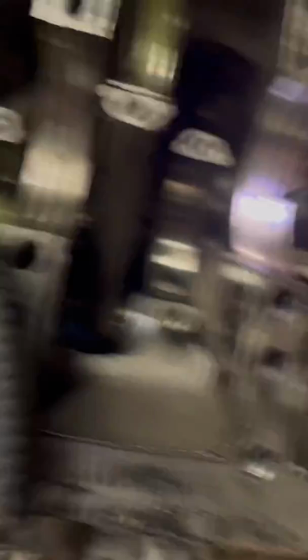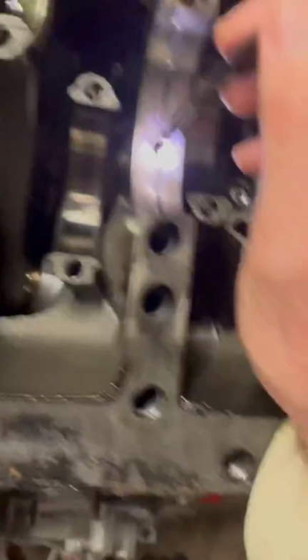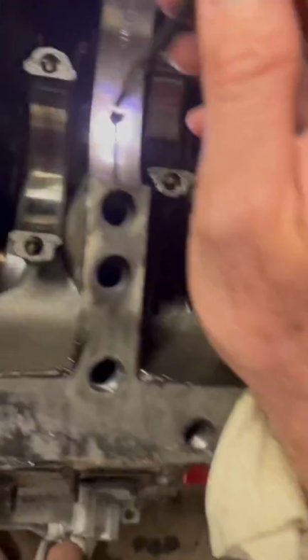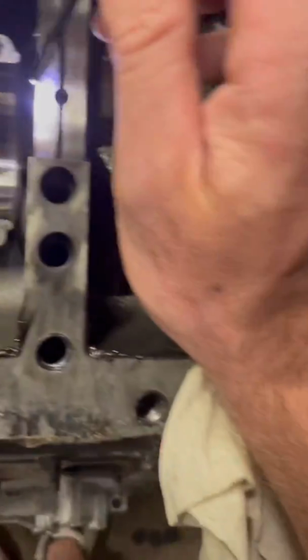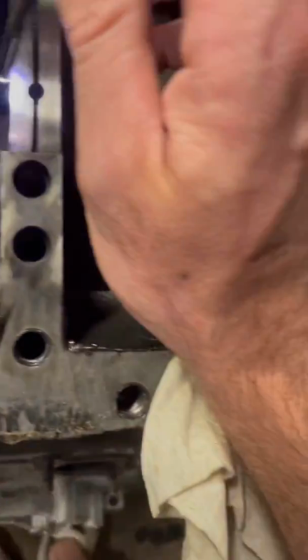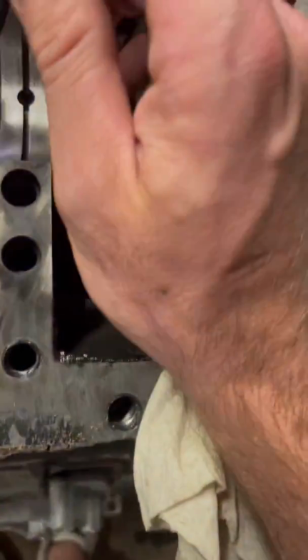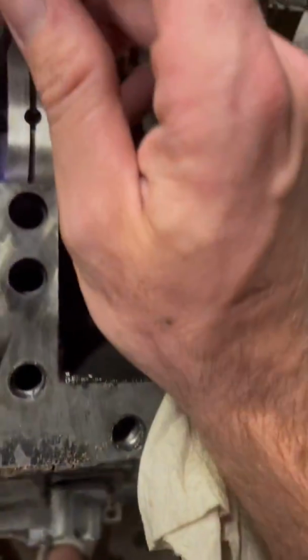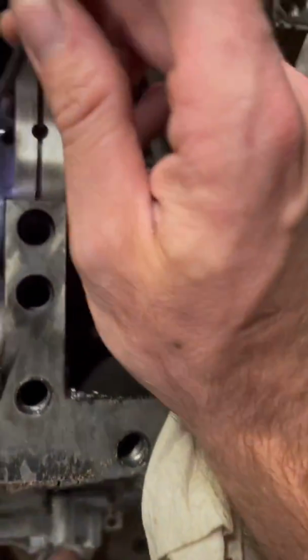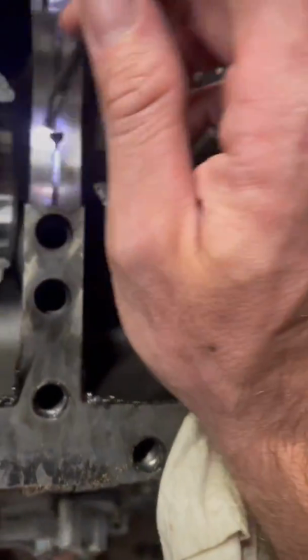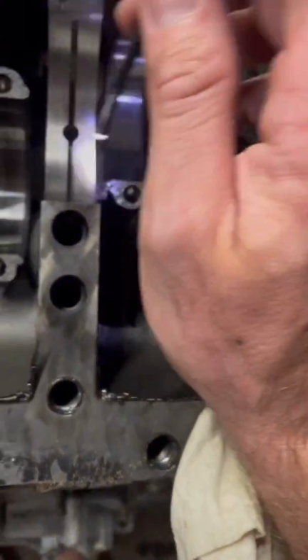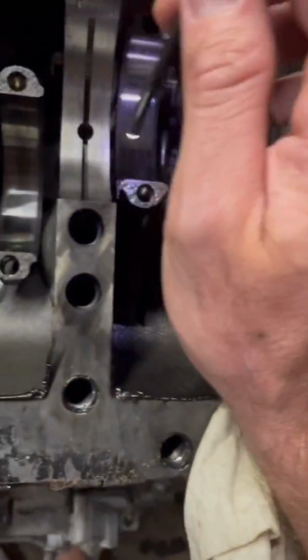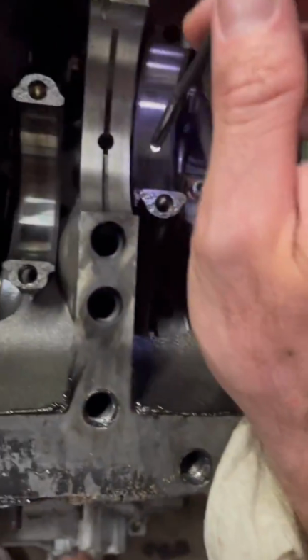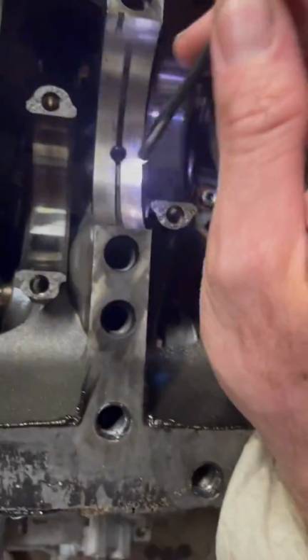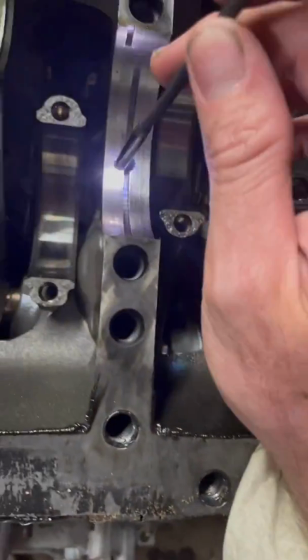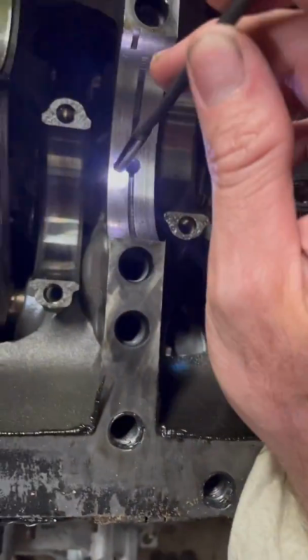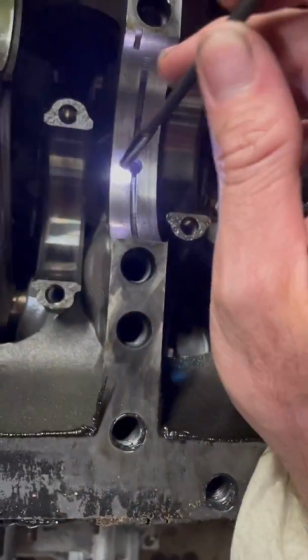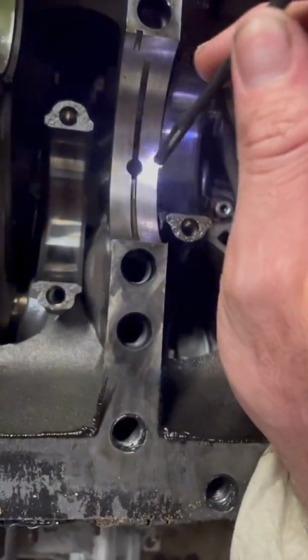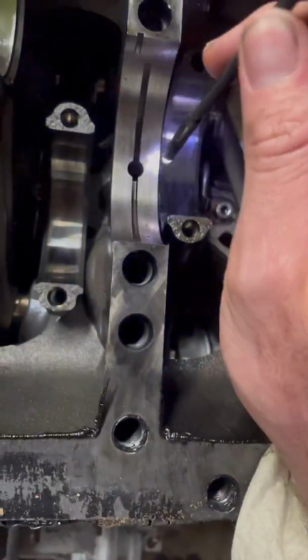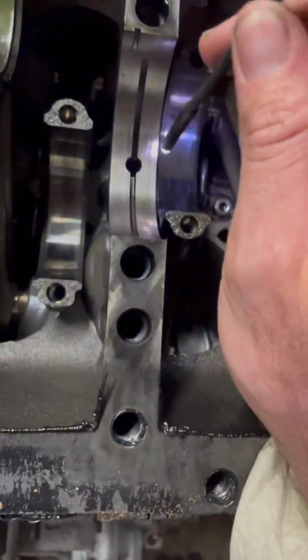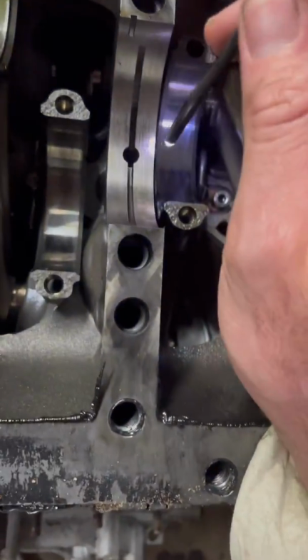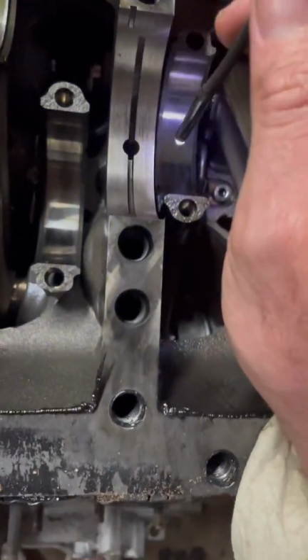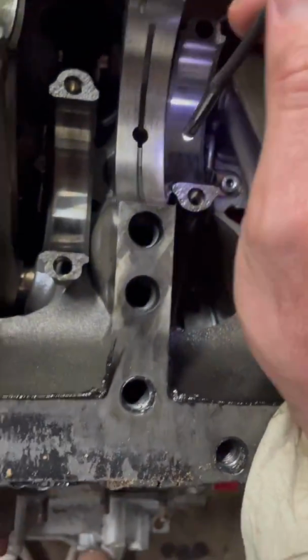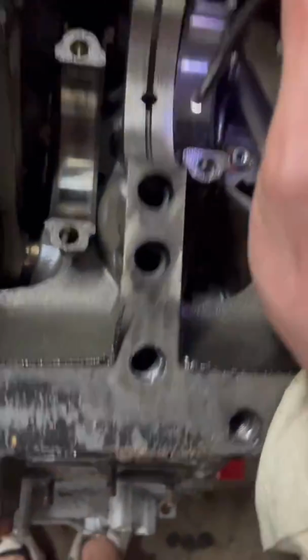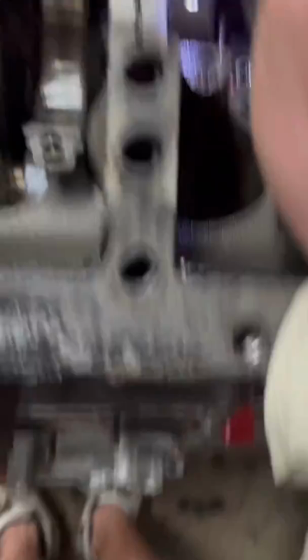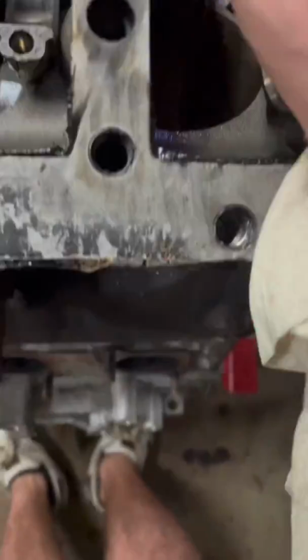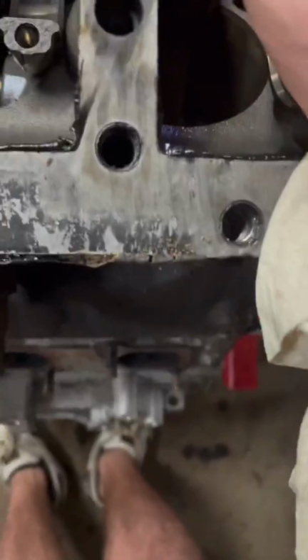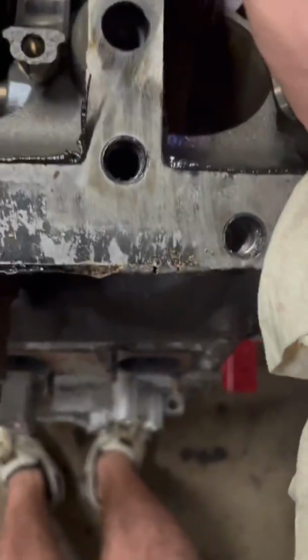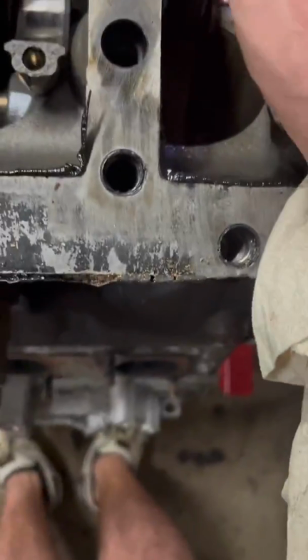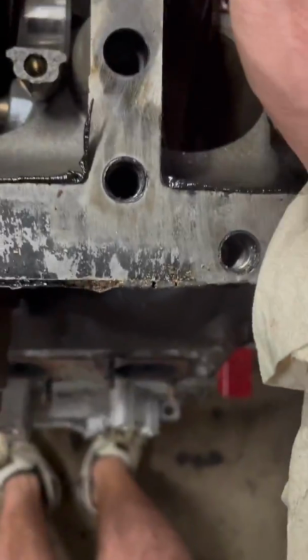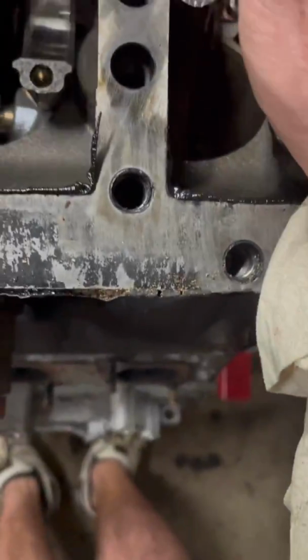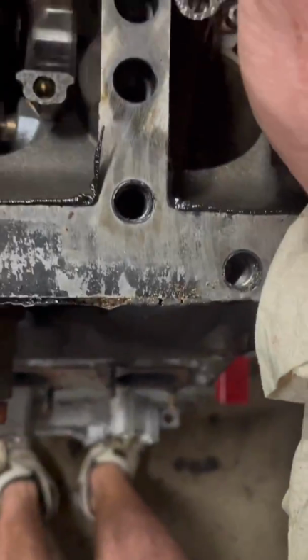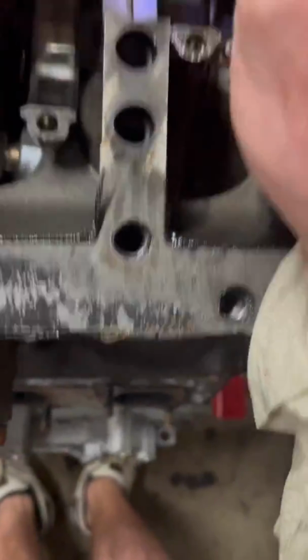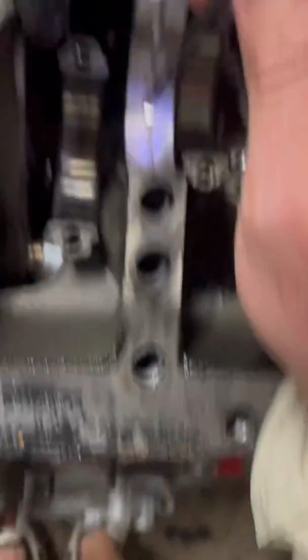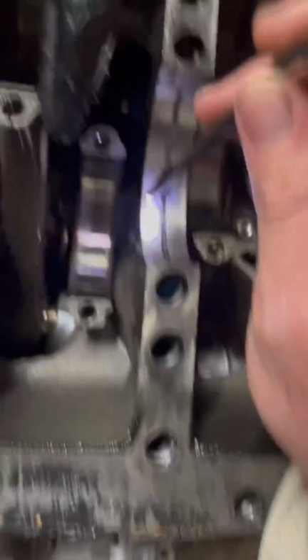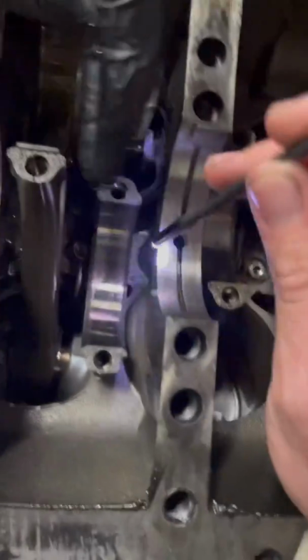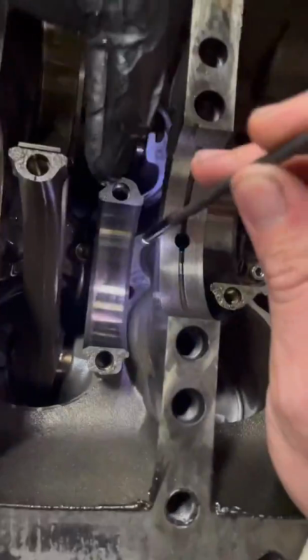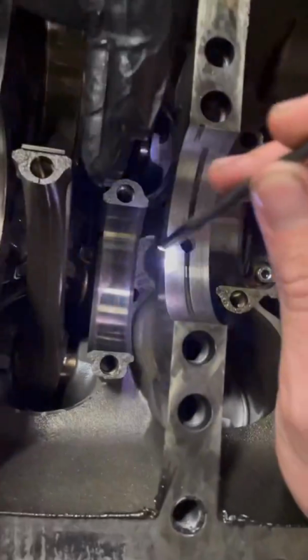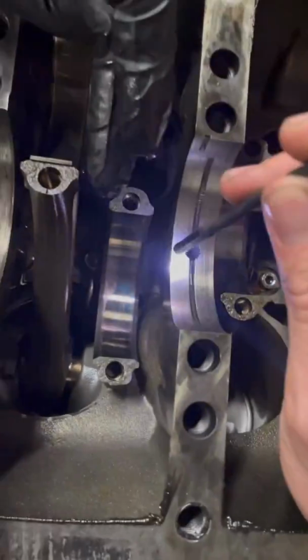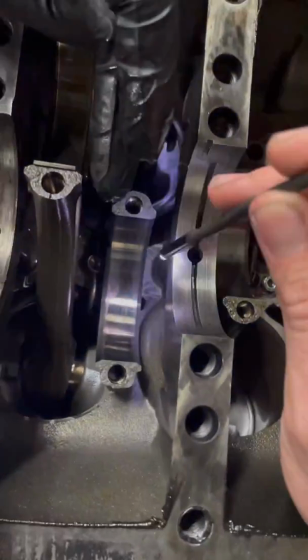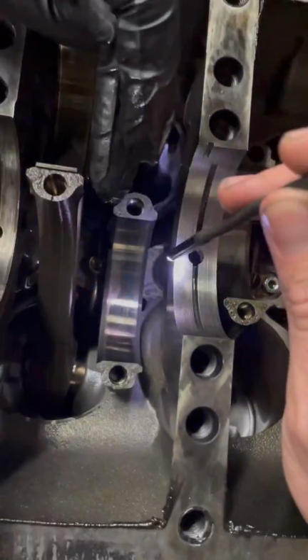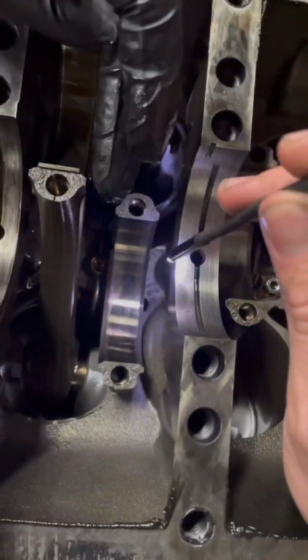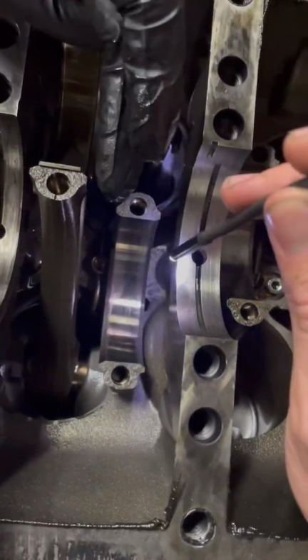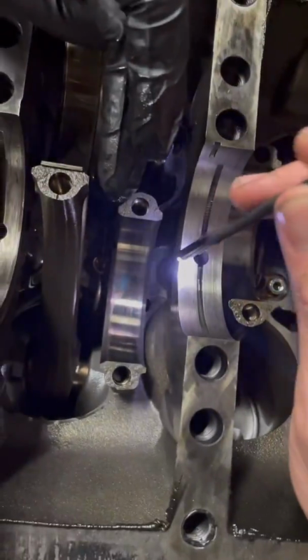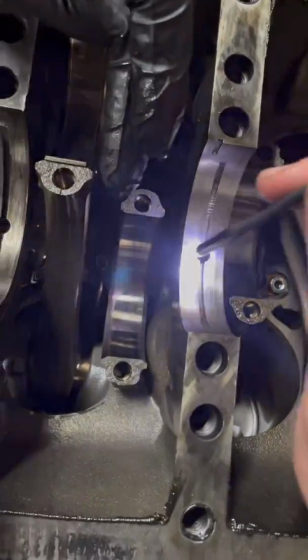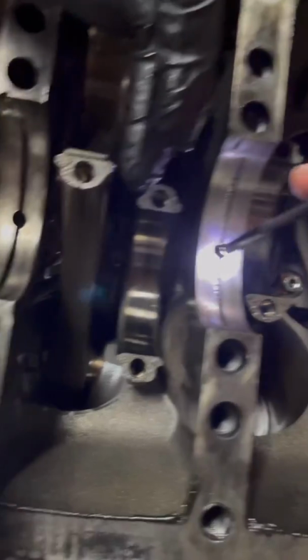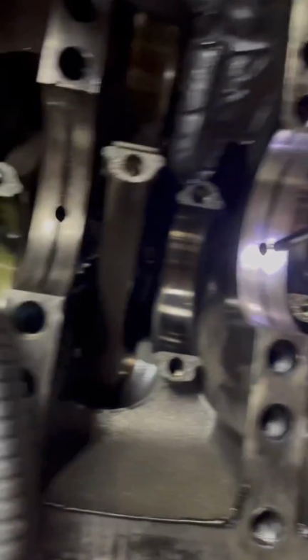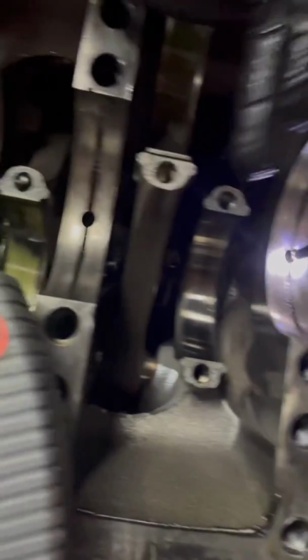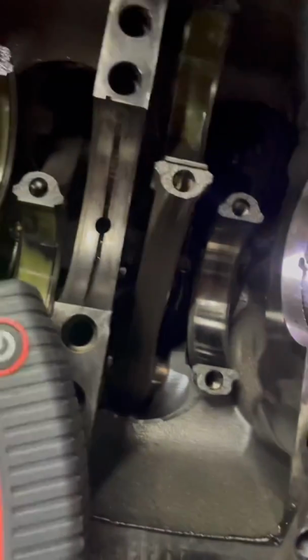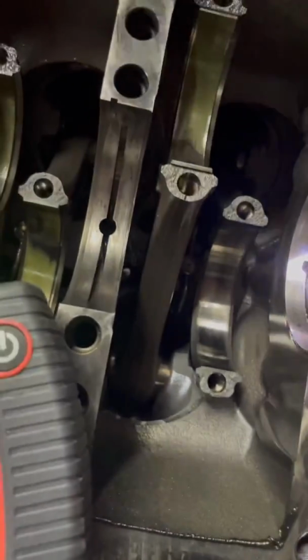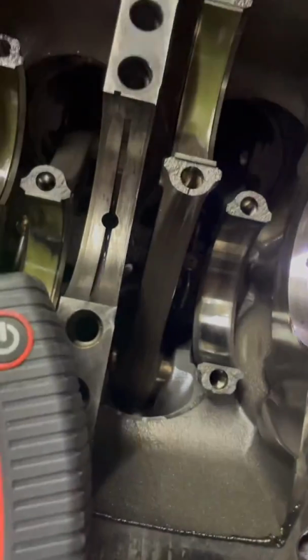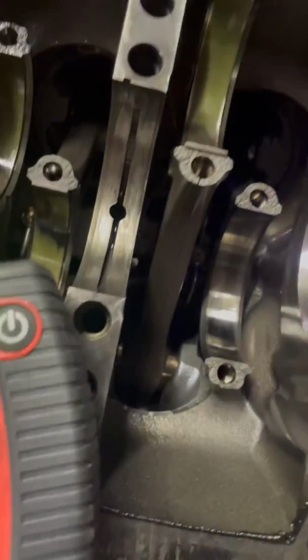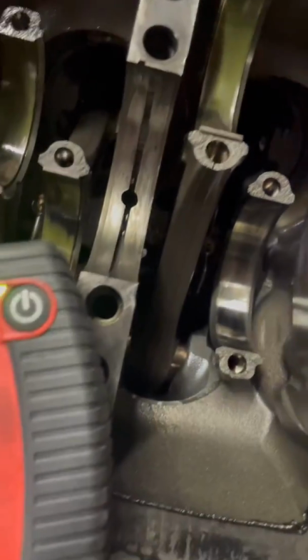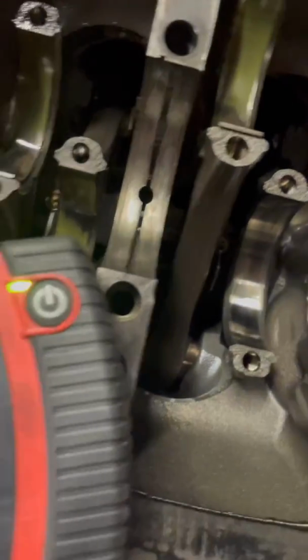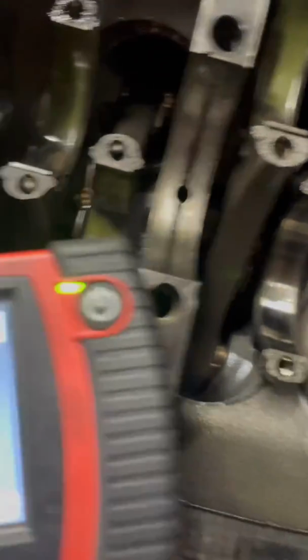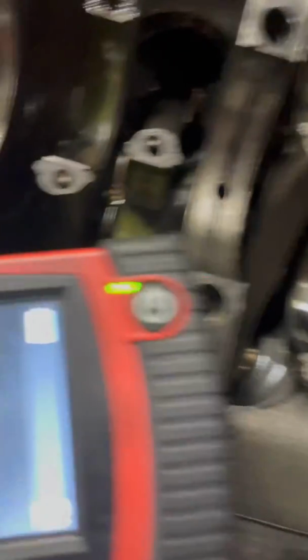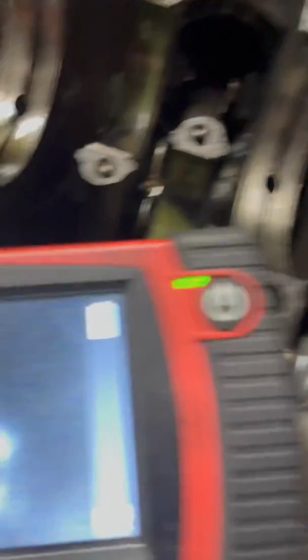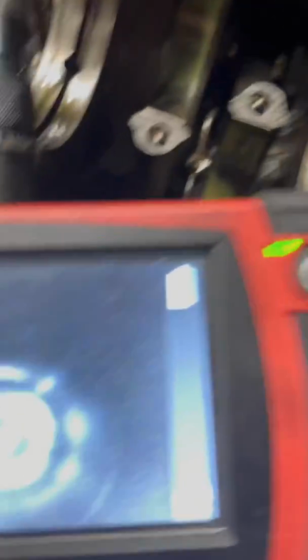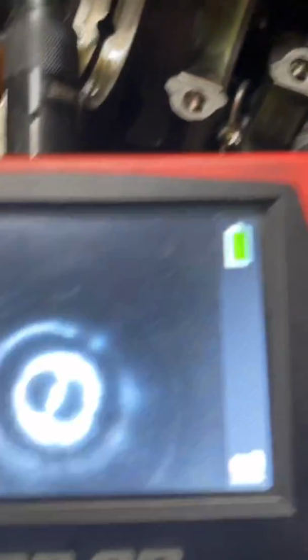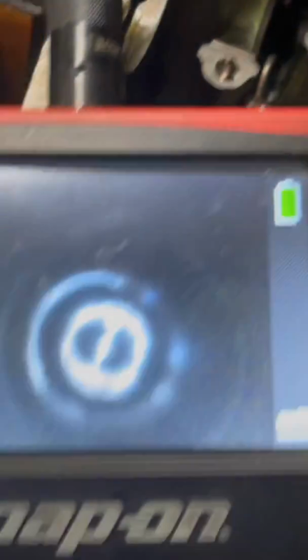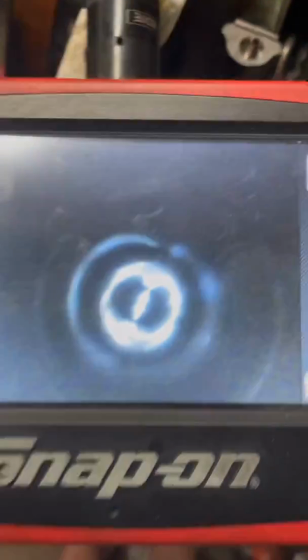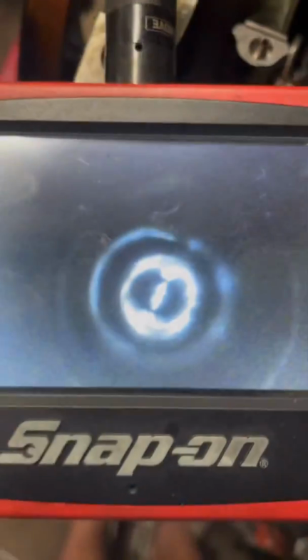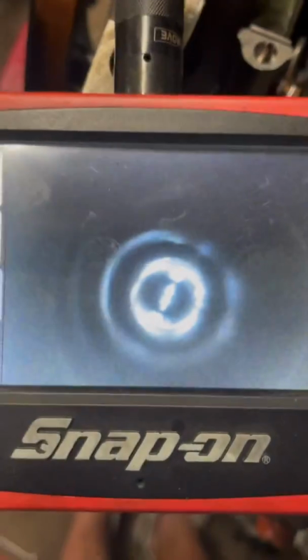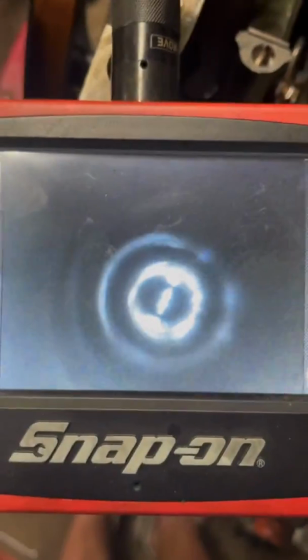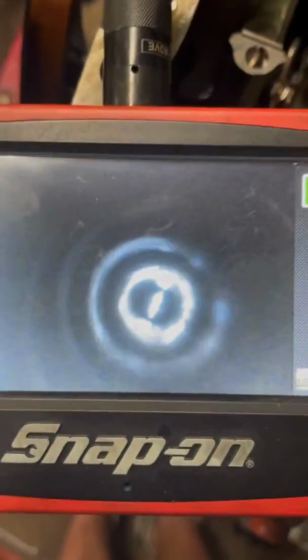The crank was actually cracked — the crank was cracked on this side — so we're going to put the camera down and look.